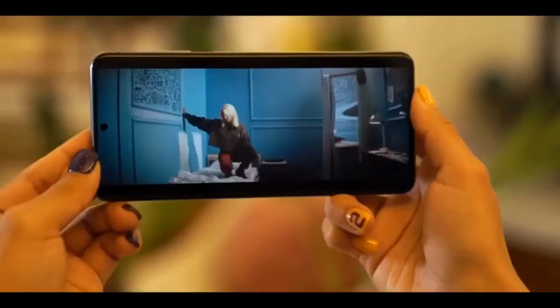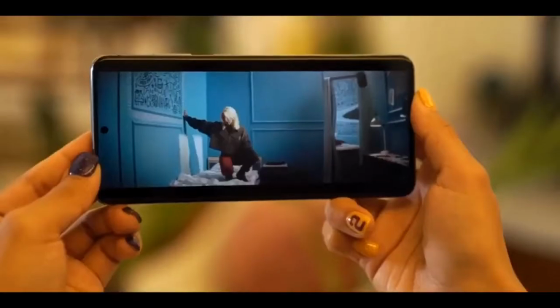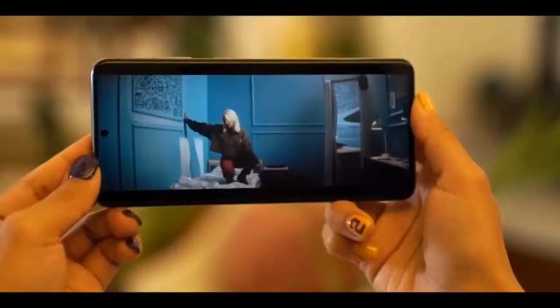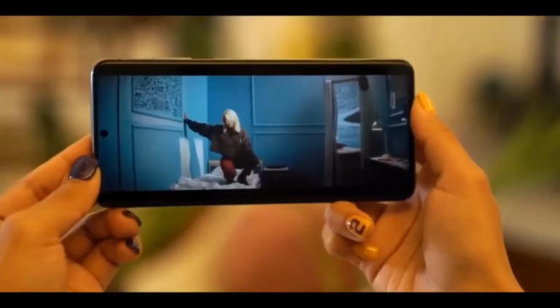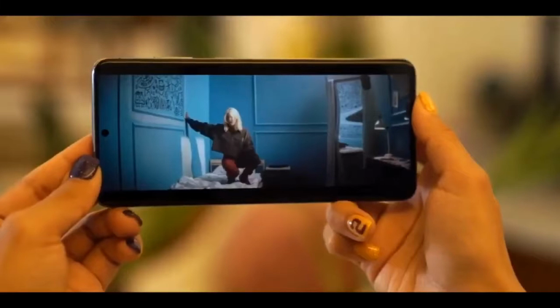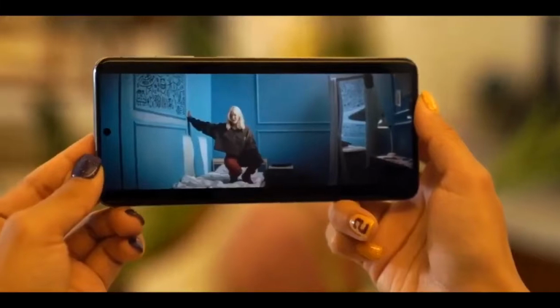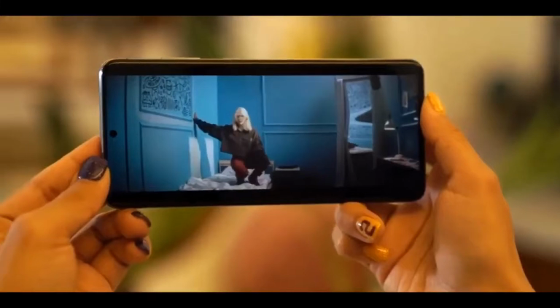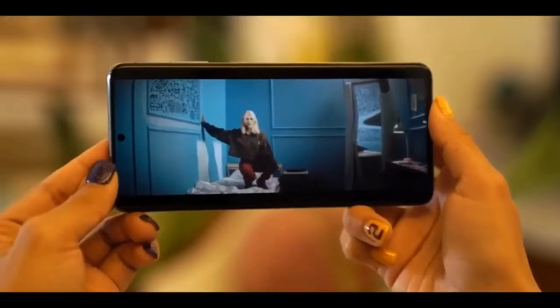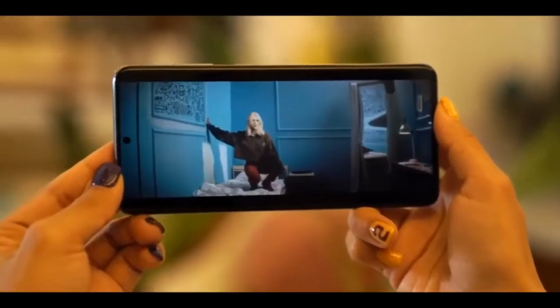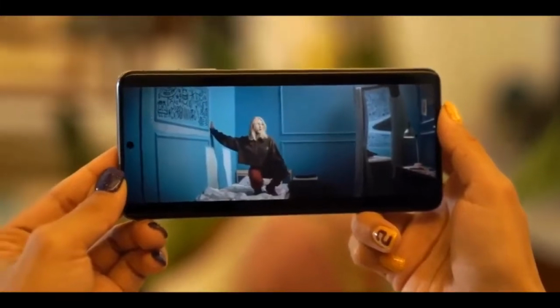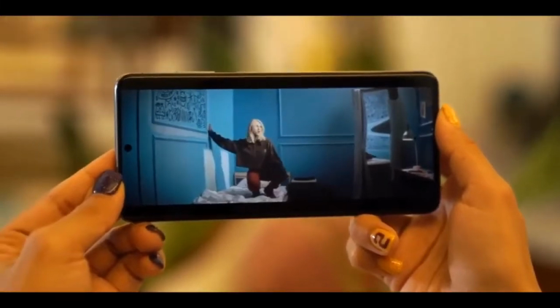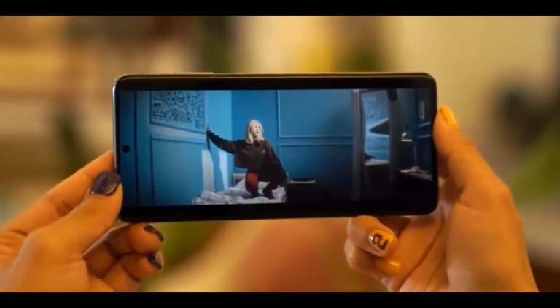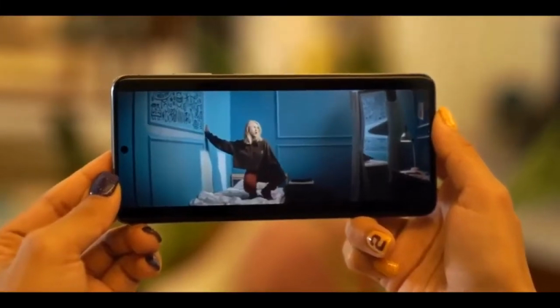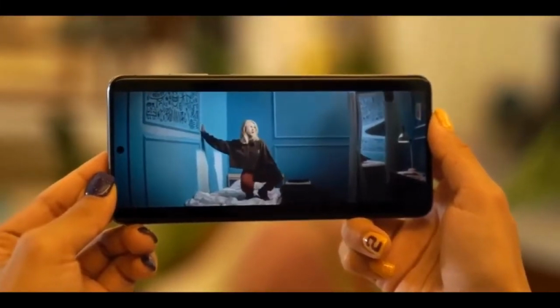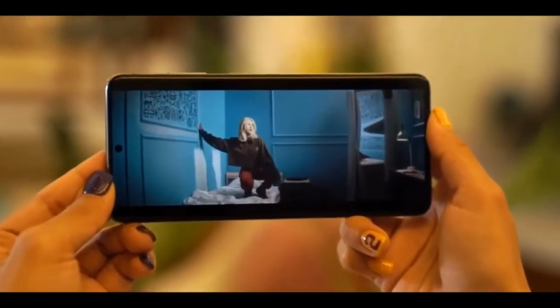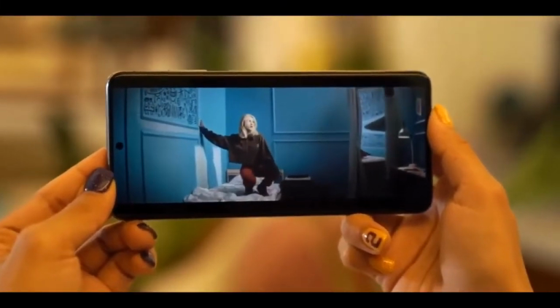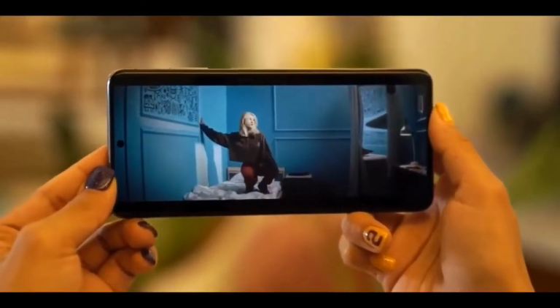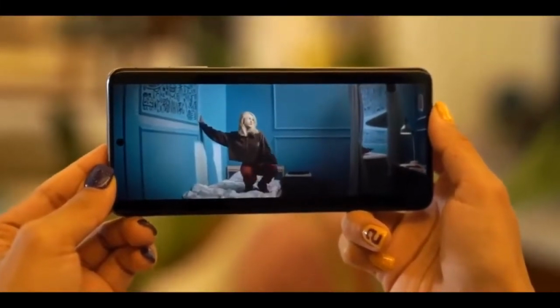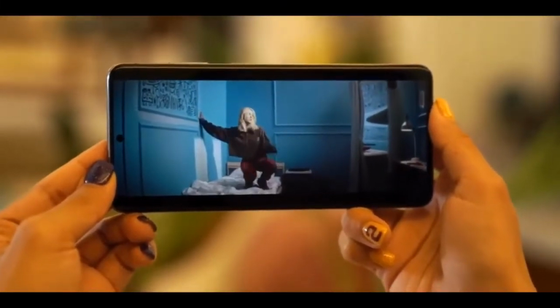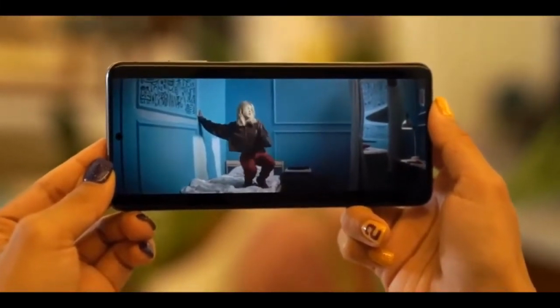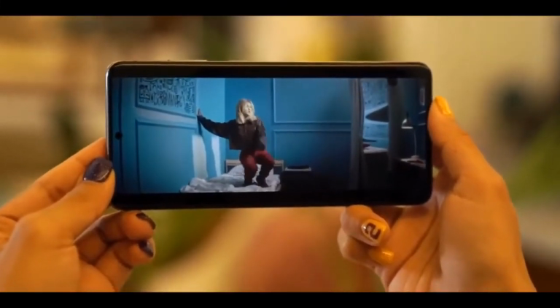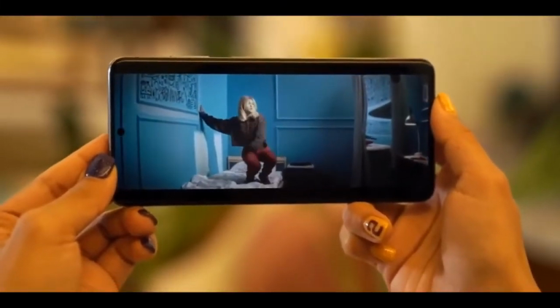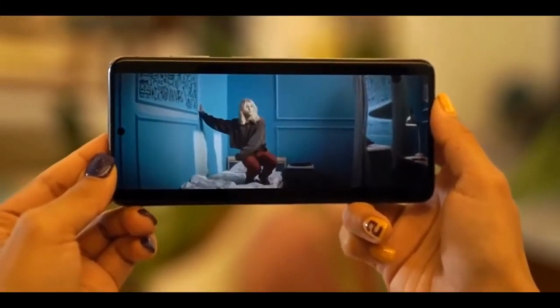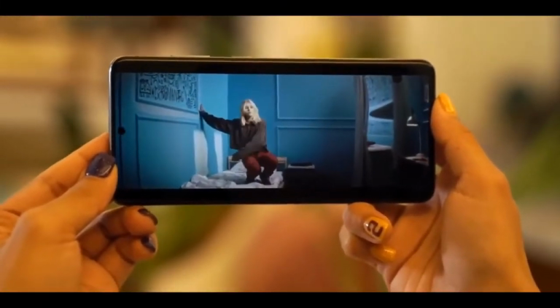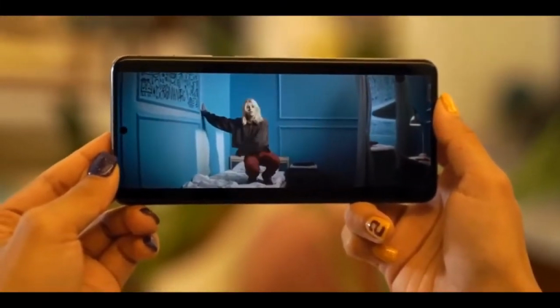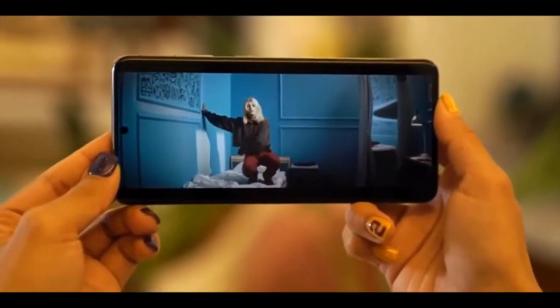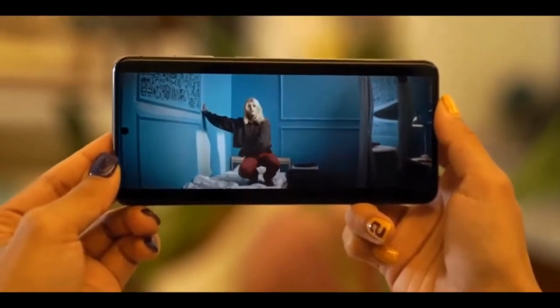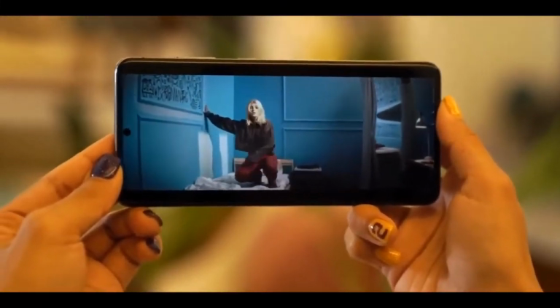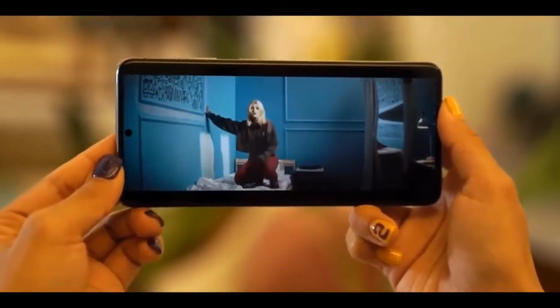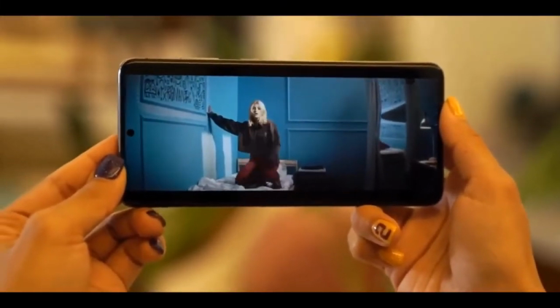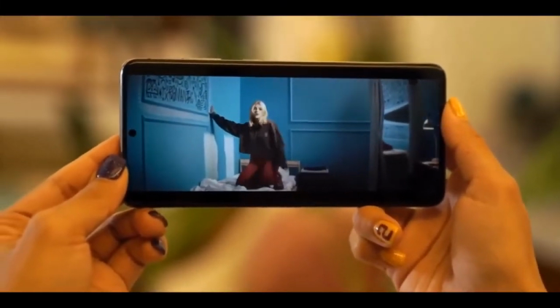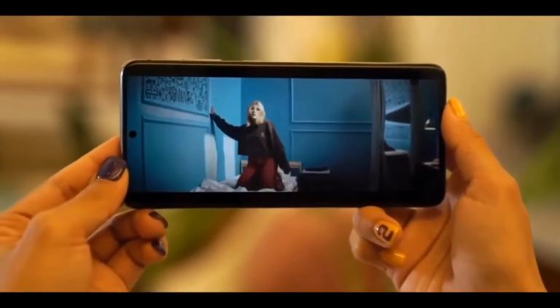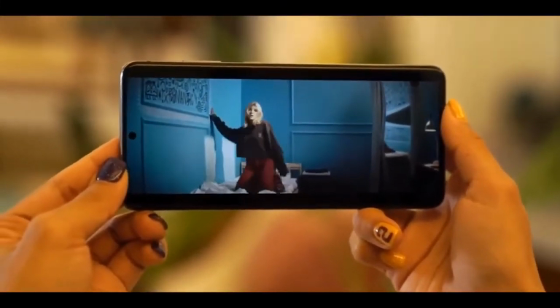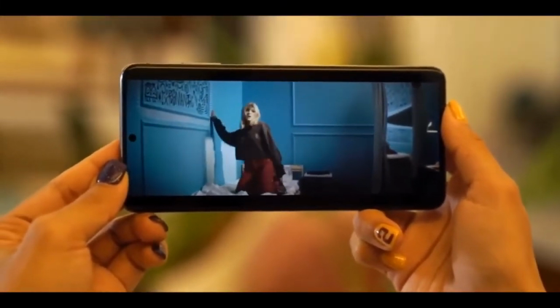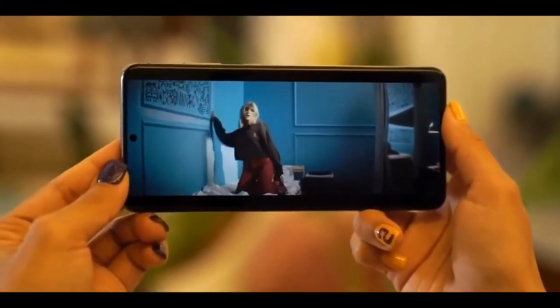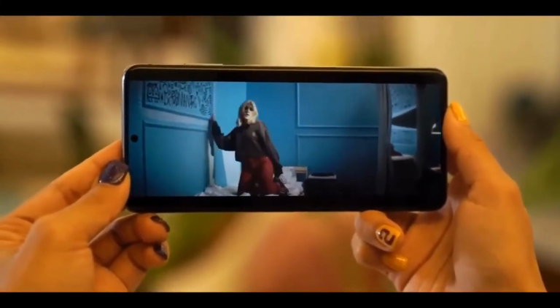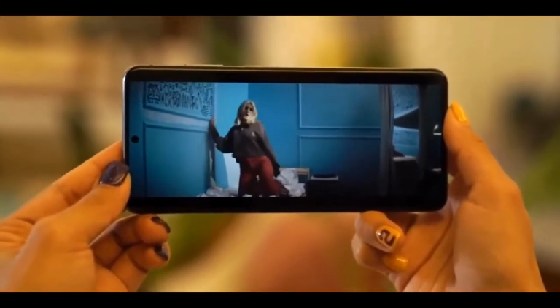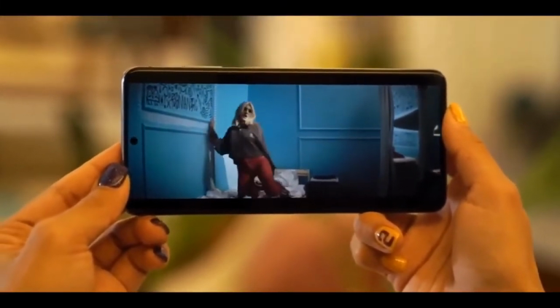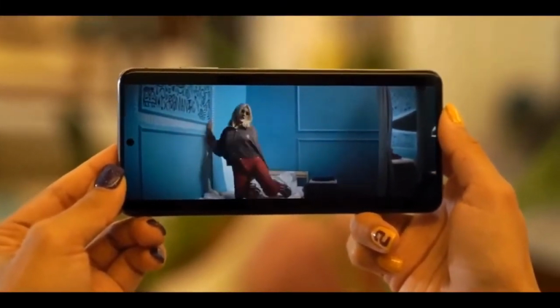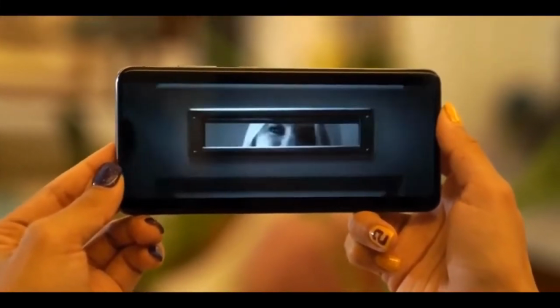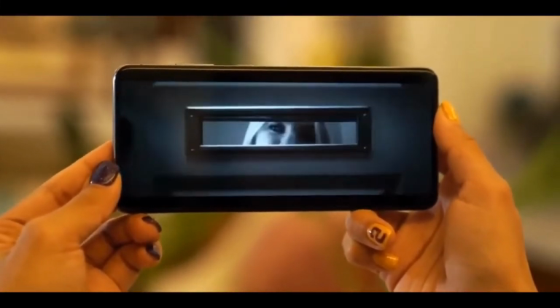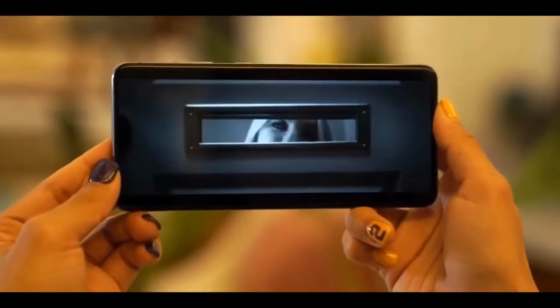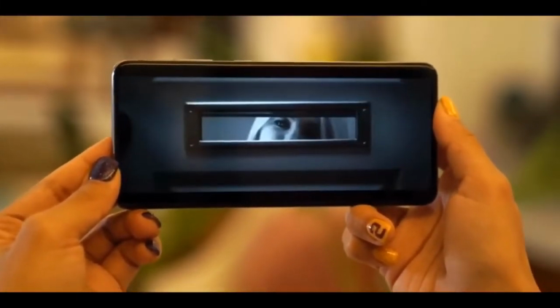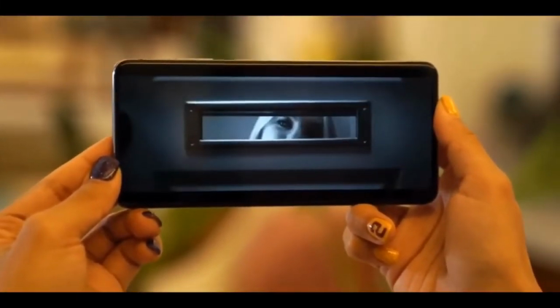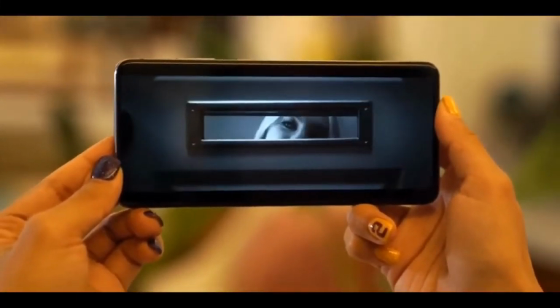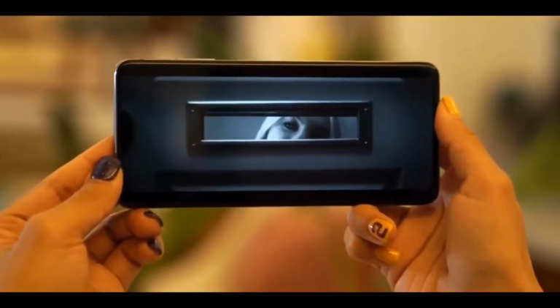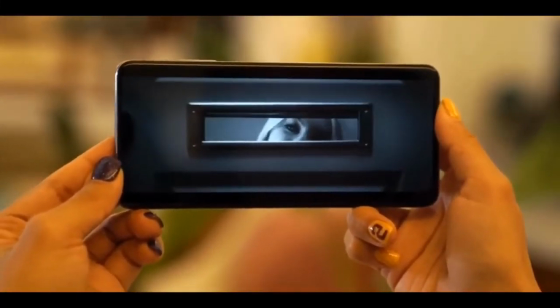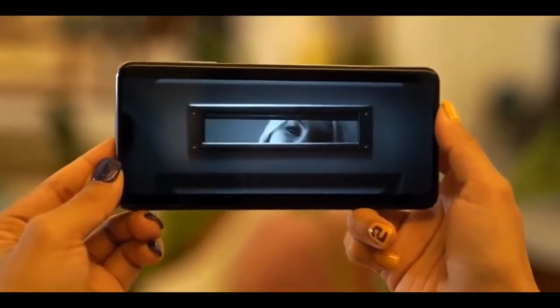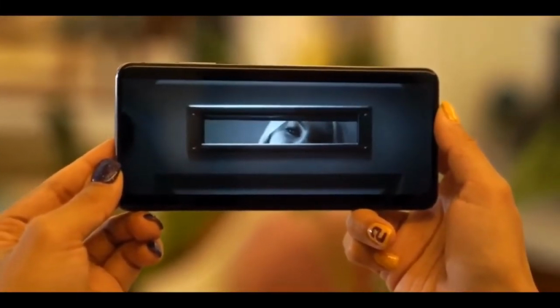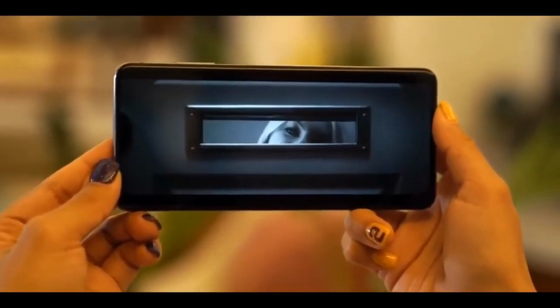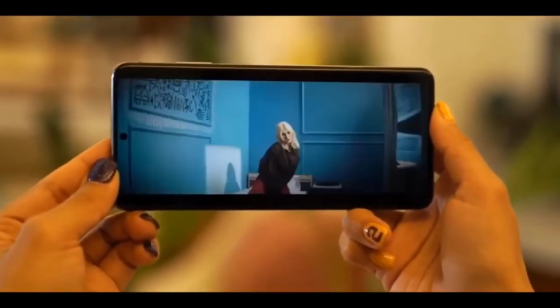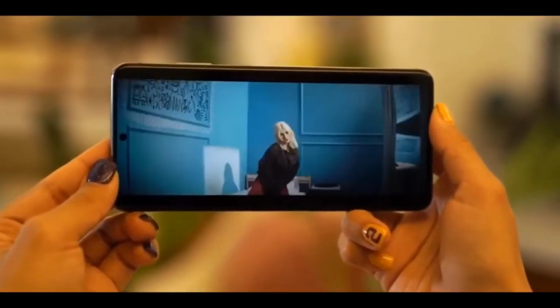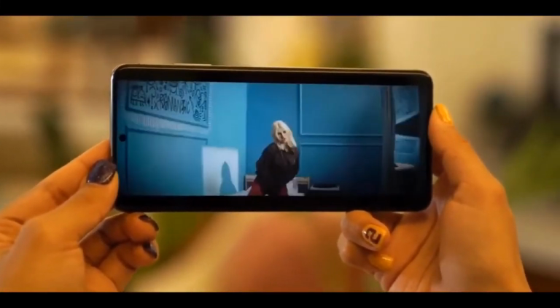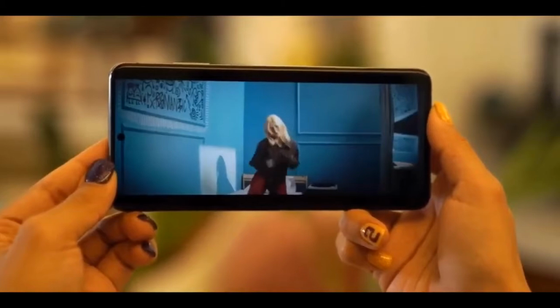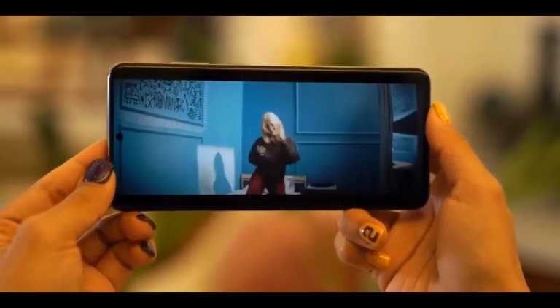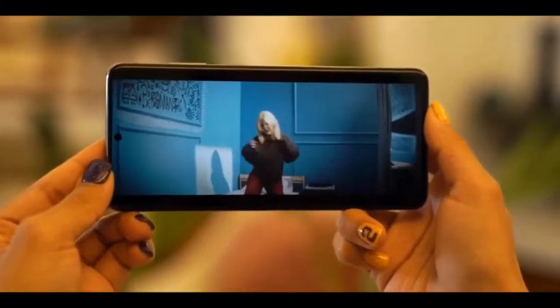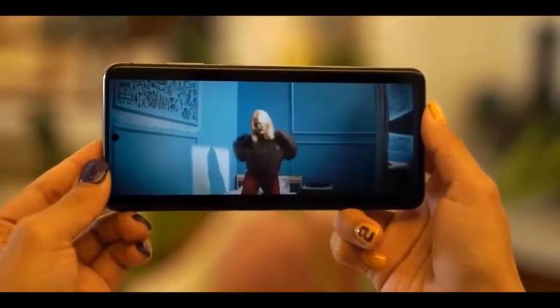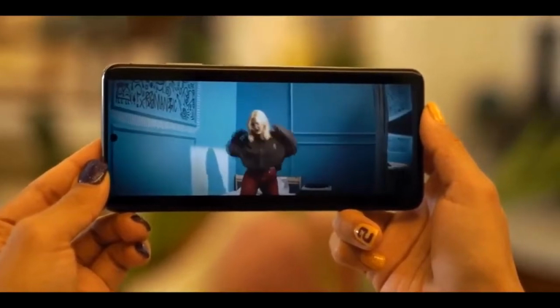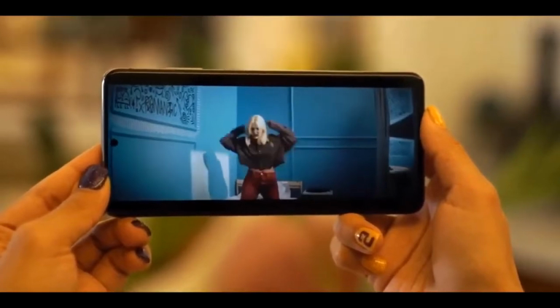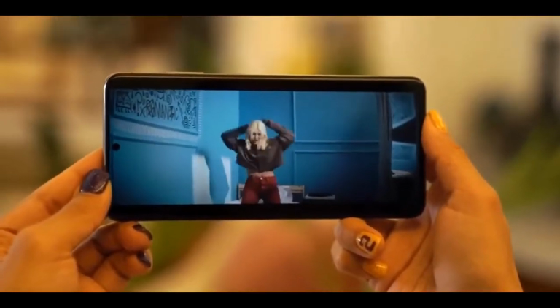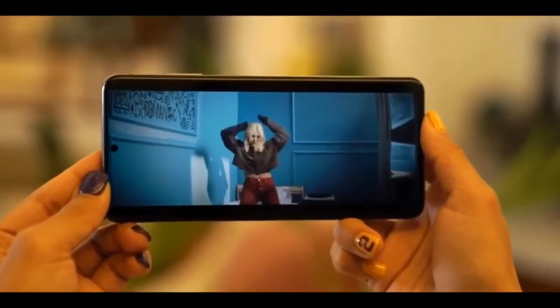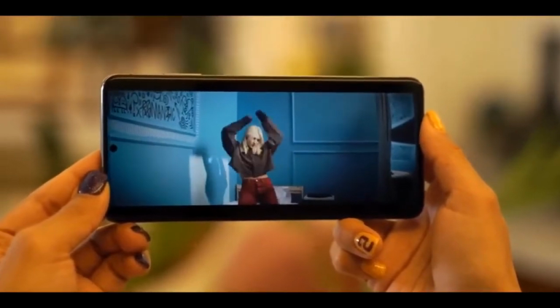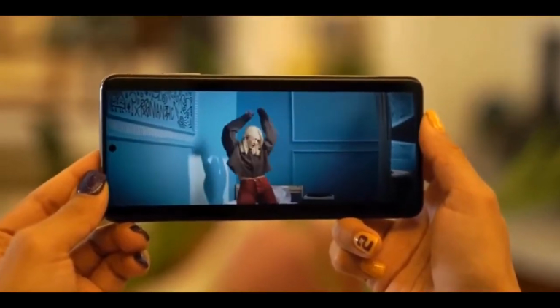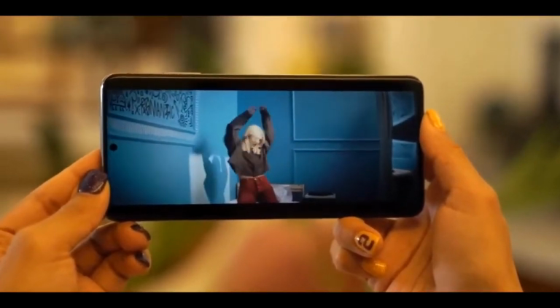It's just that the Galaxy S20 Ultra is noticeably taller, not wider, expanding to a 20 by 9 aspect ratio.